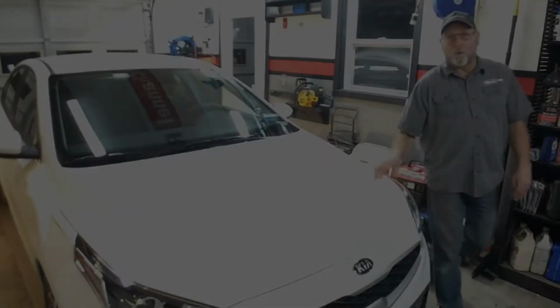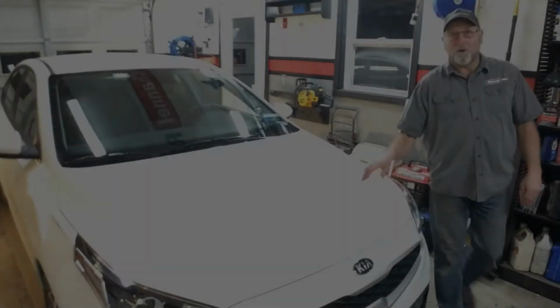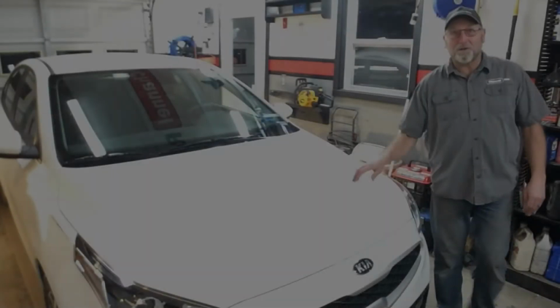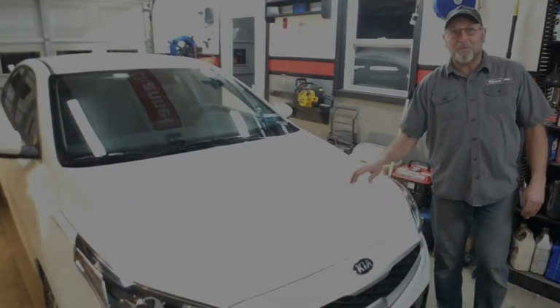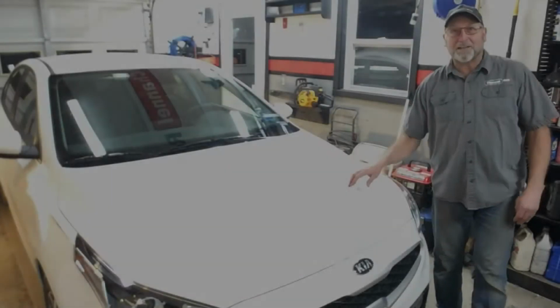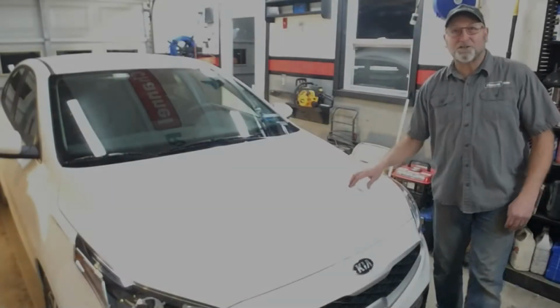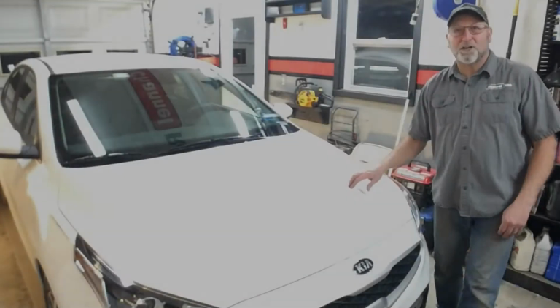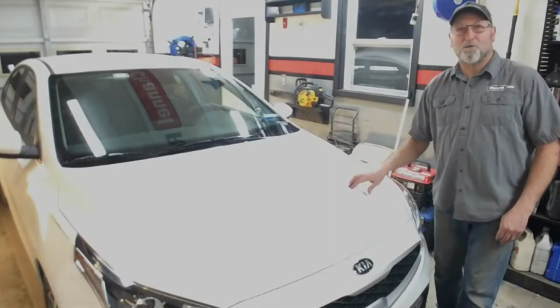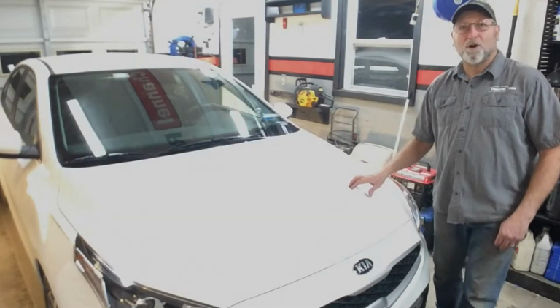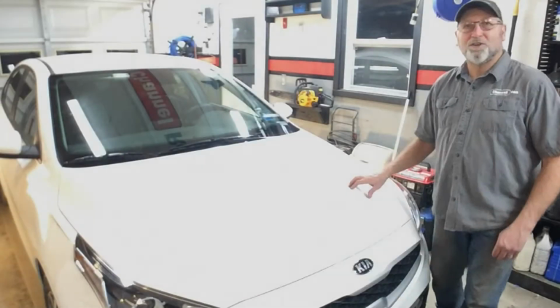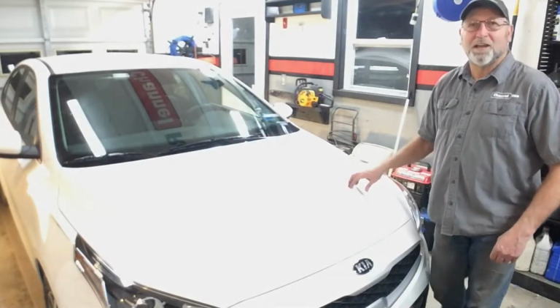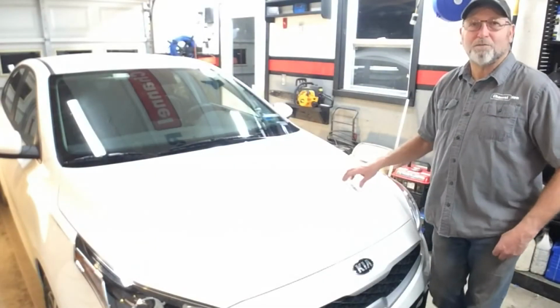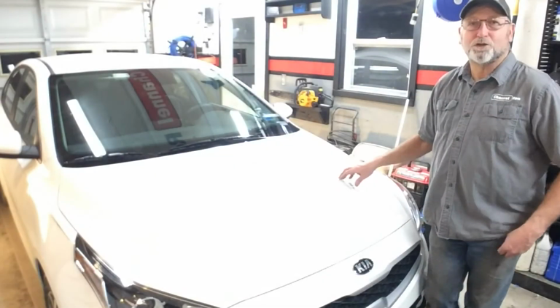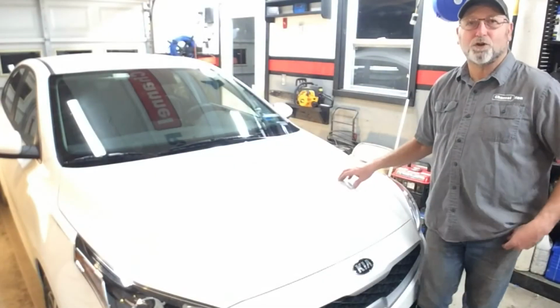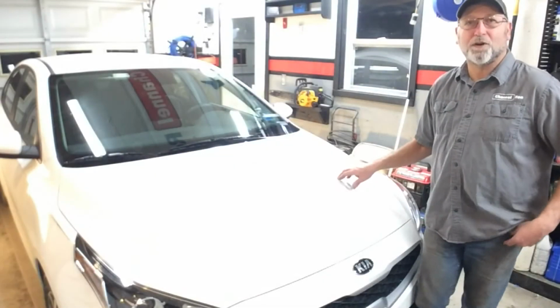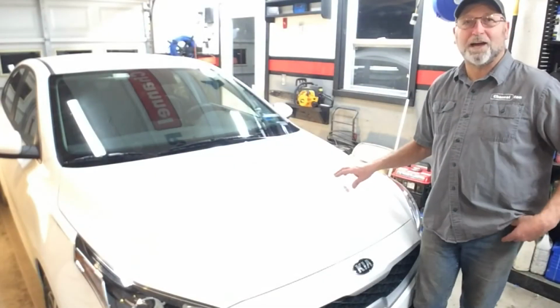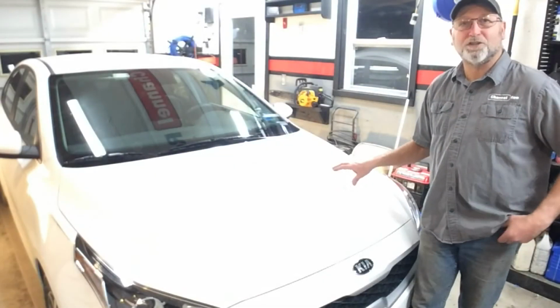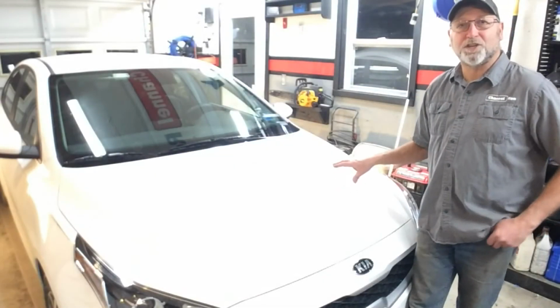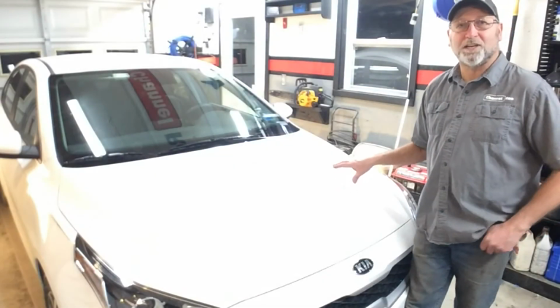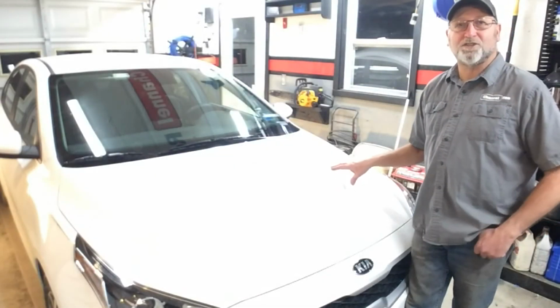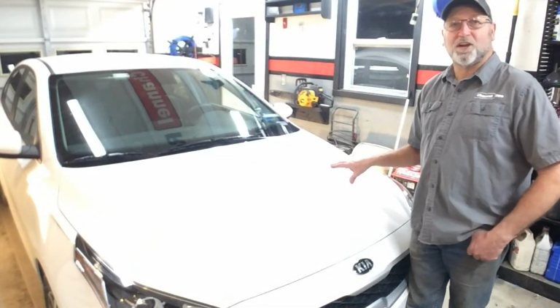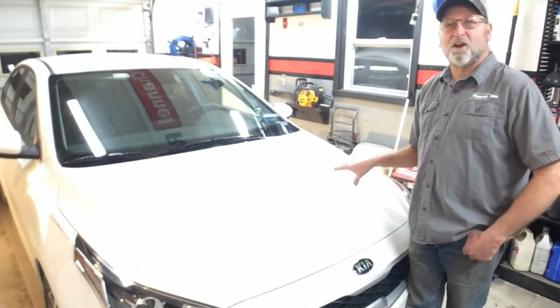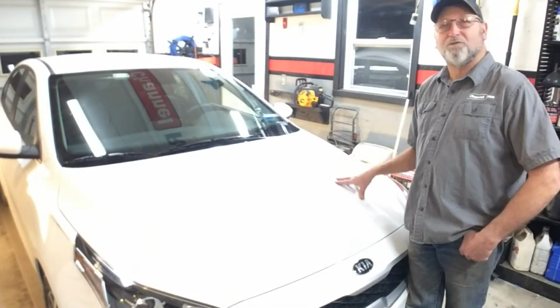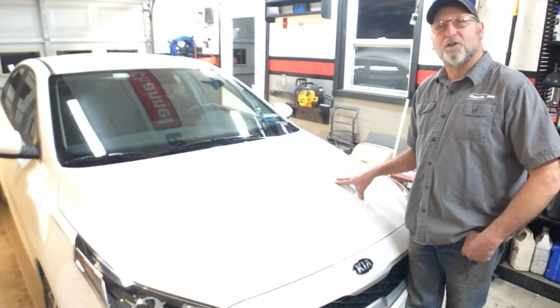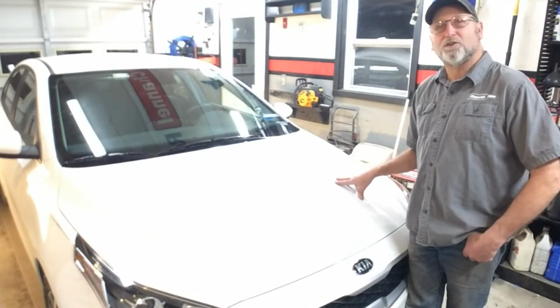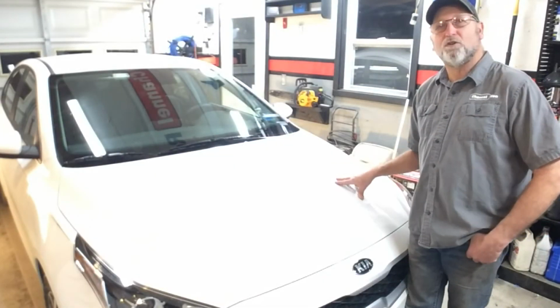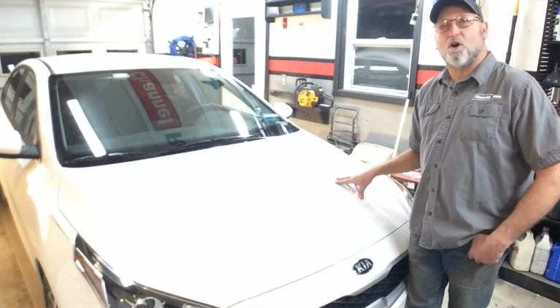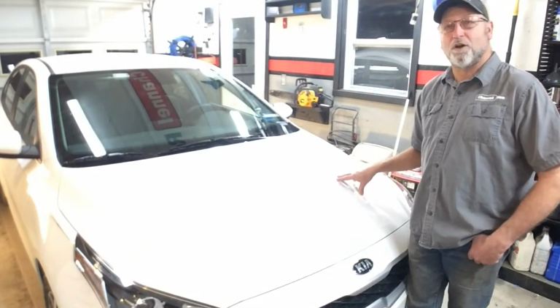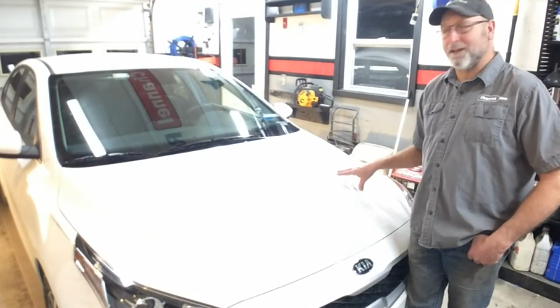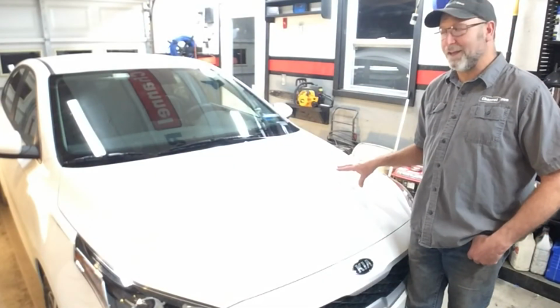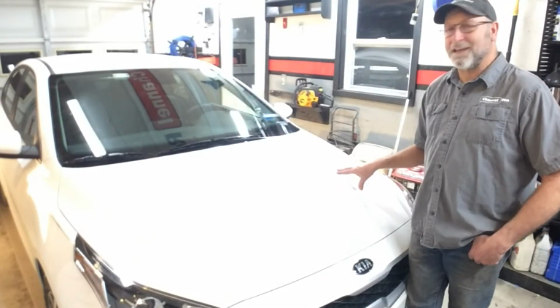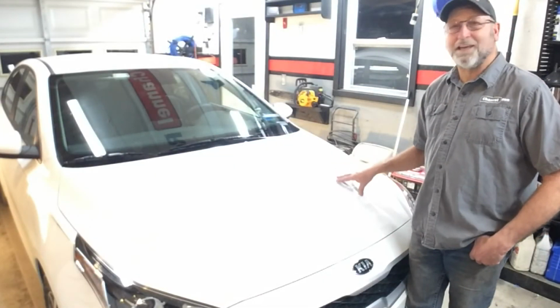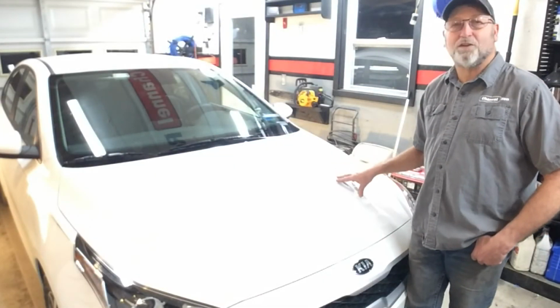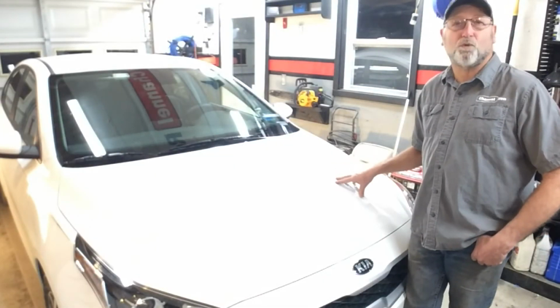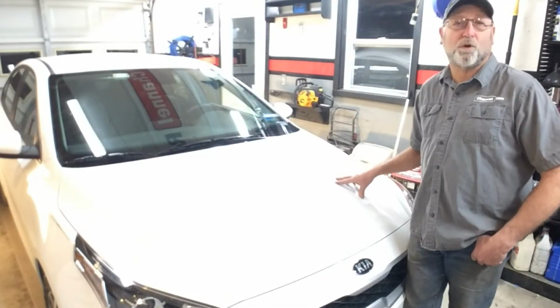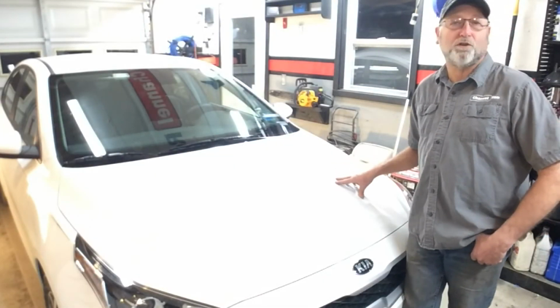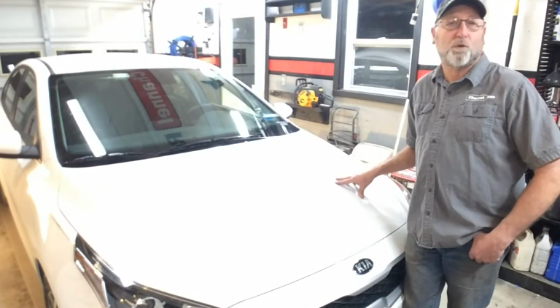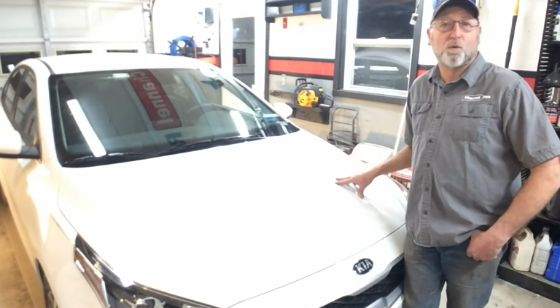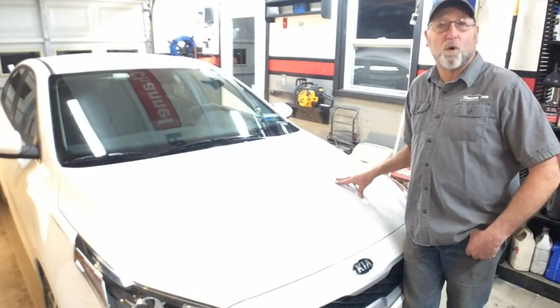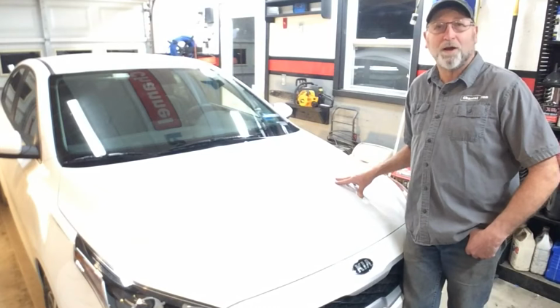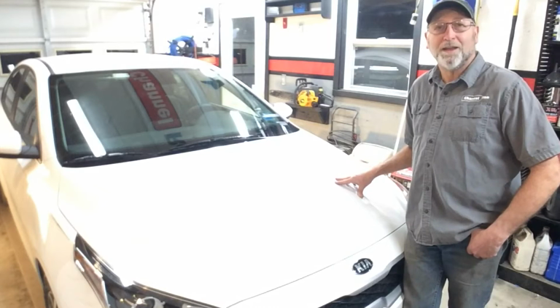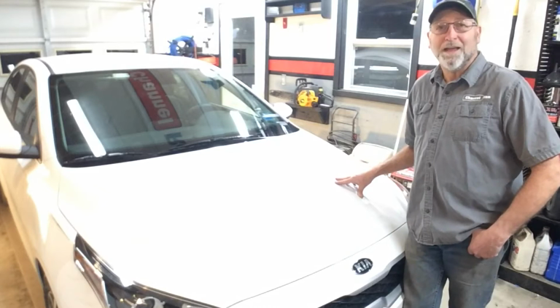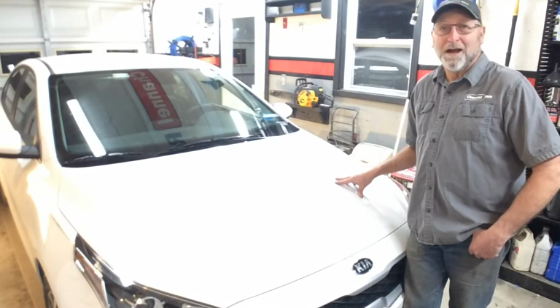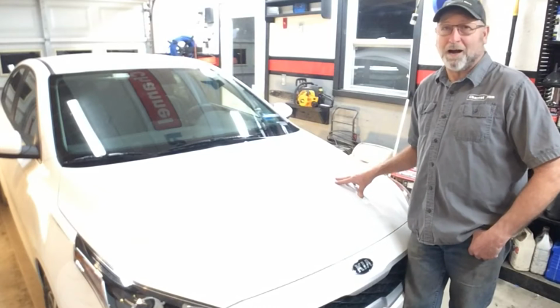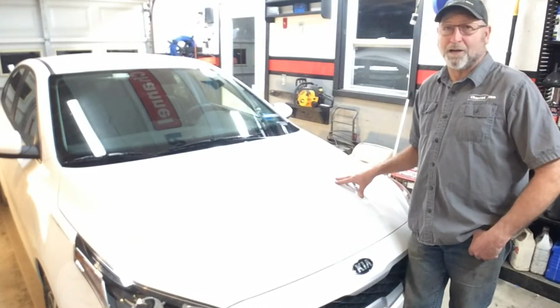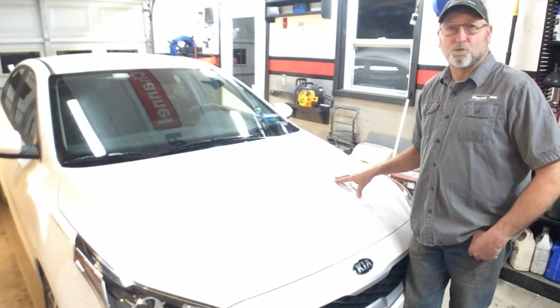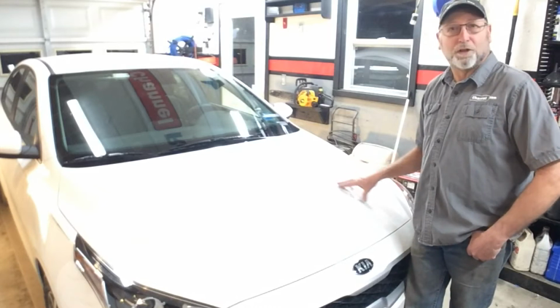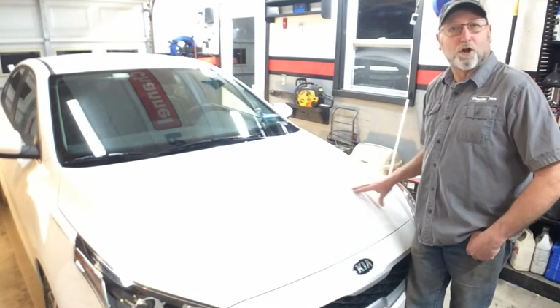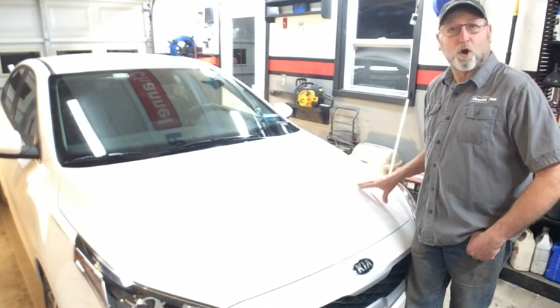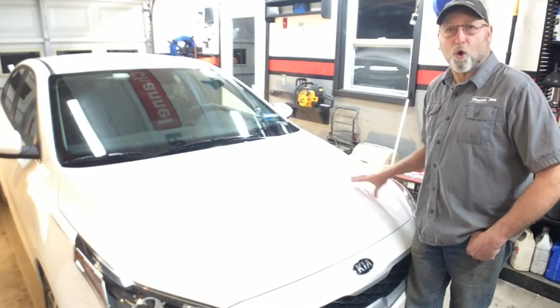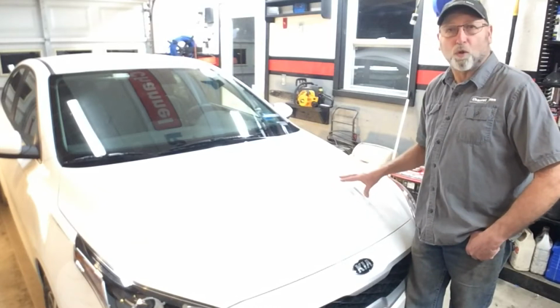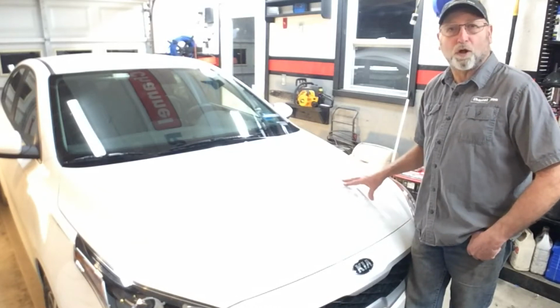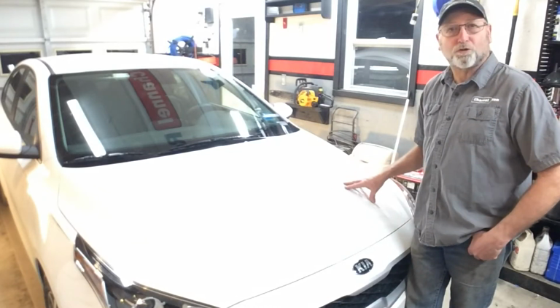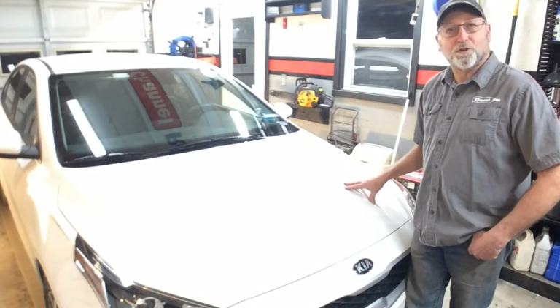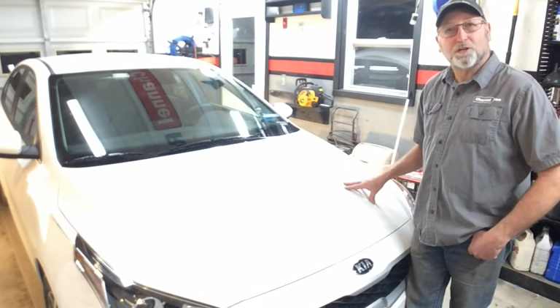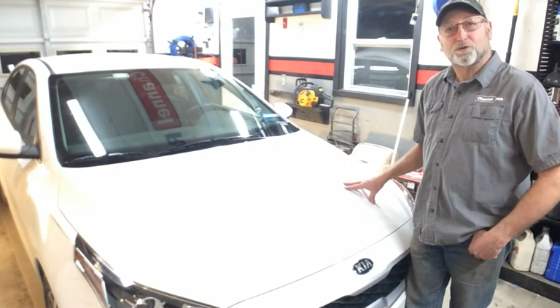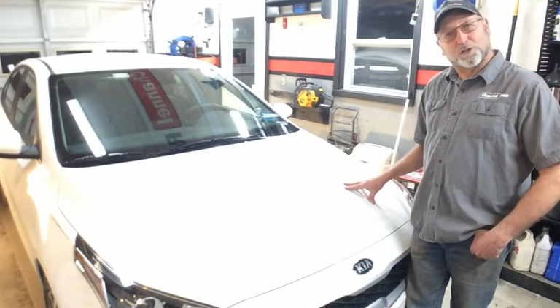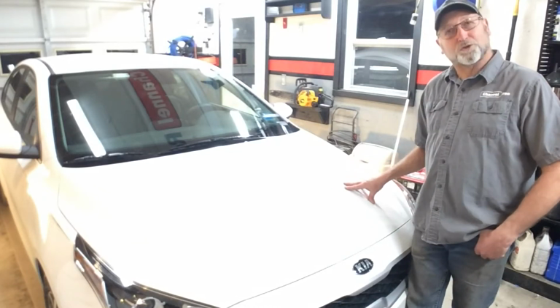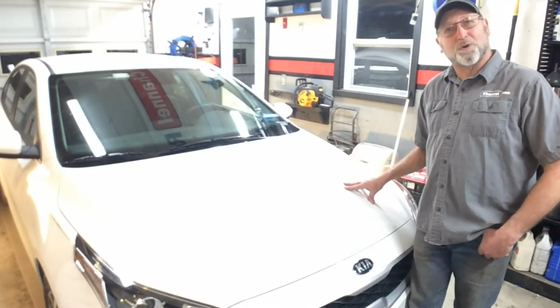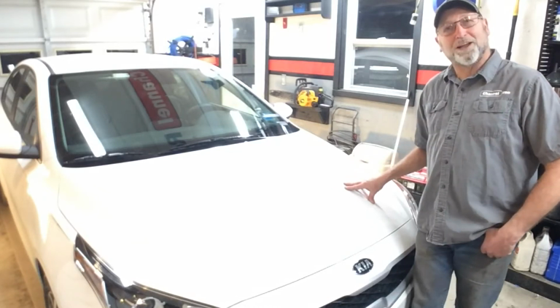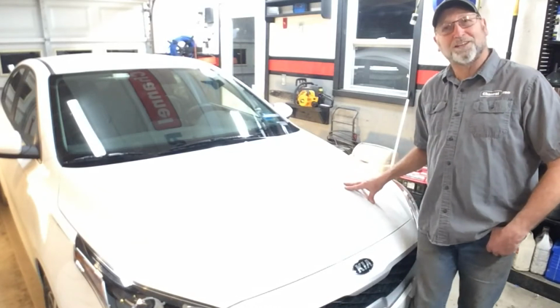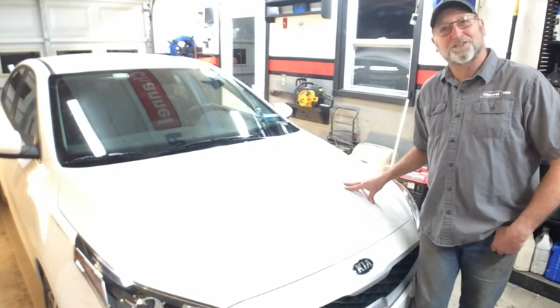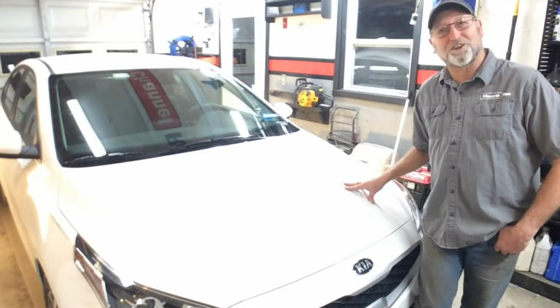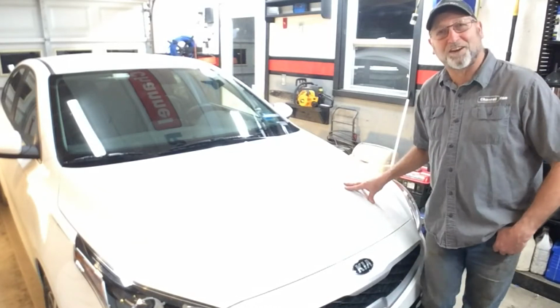Welcome back to Channel On. Today, I'm going to show you how to change the air filter on a 2021 Kia. There's really not a whole lot to this, so let's go ahead and get started.